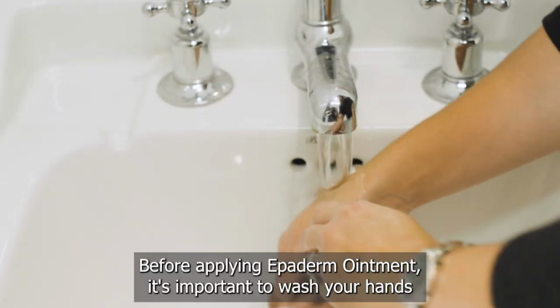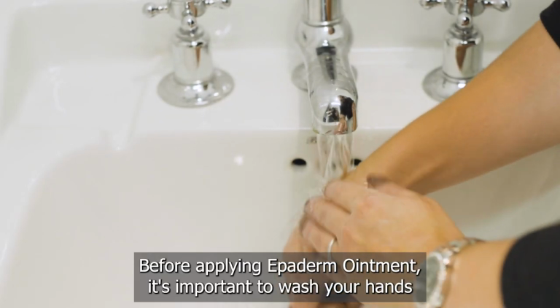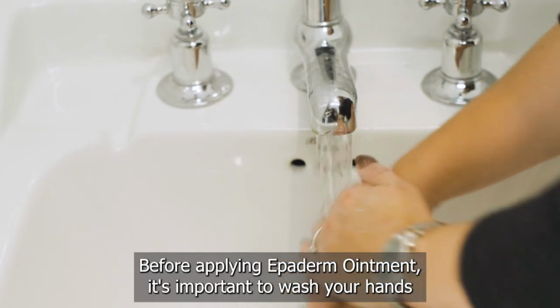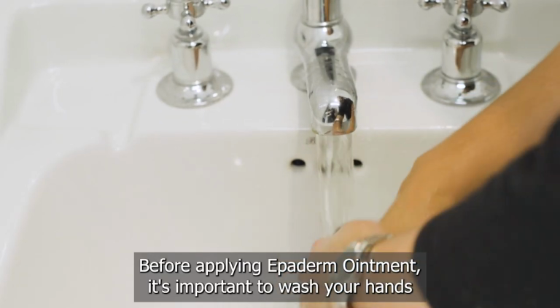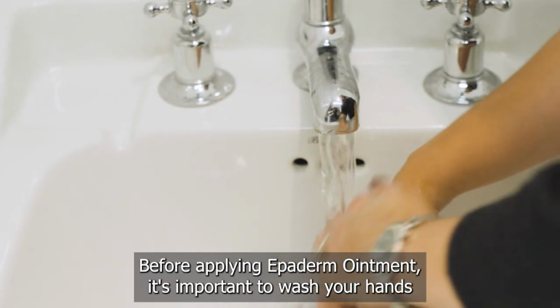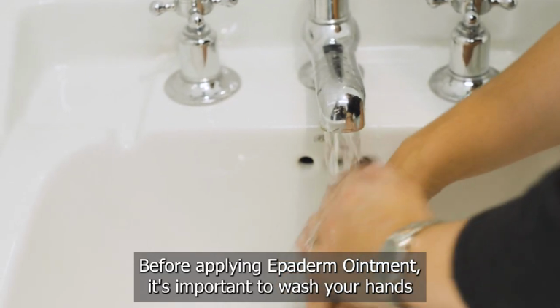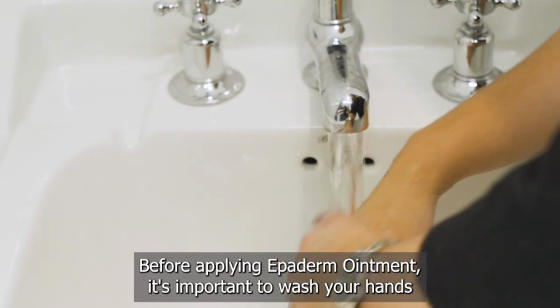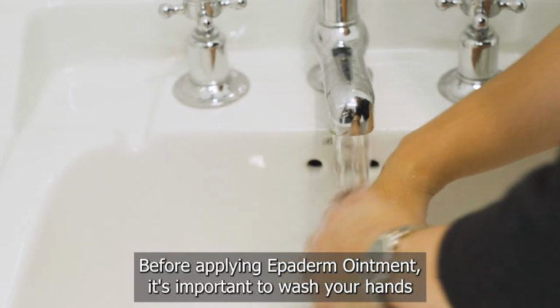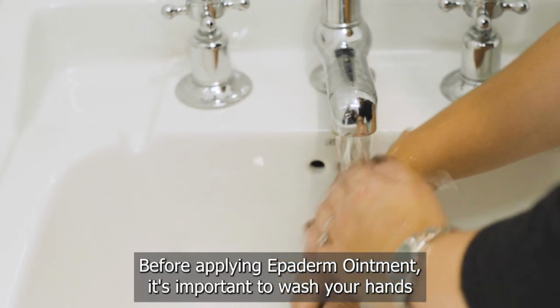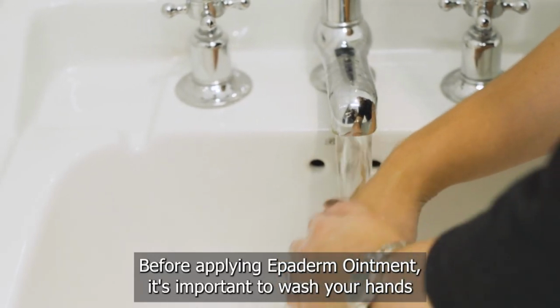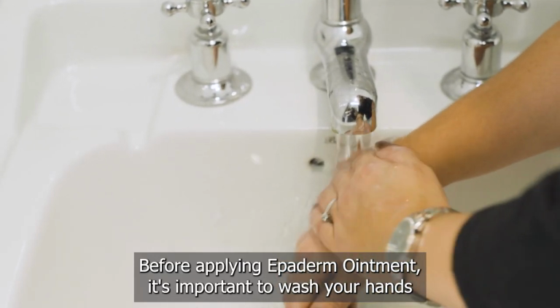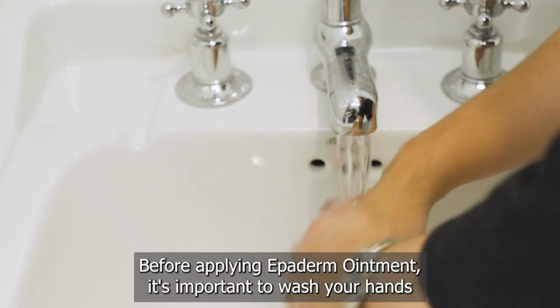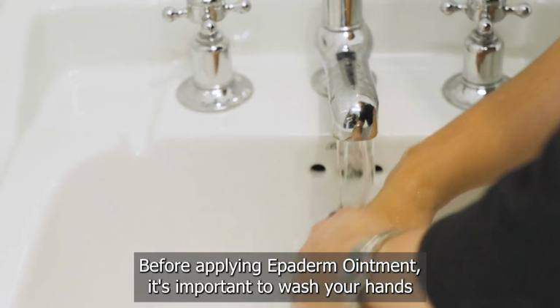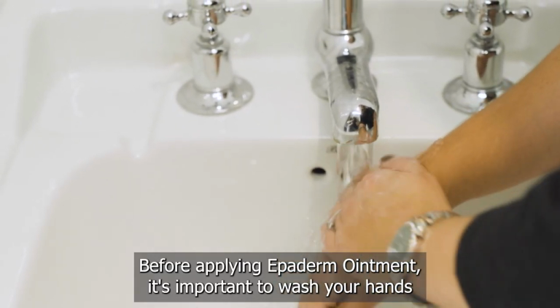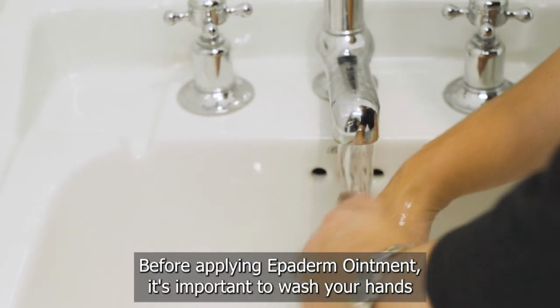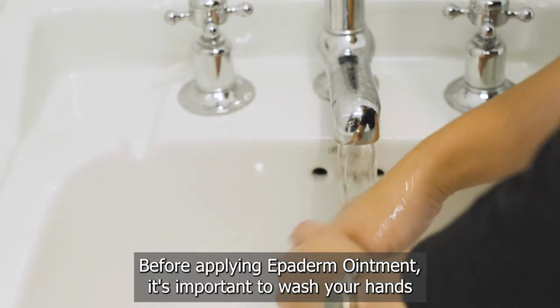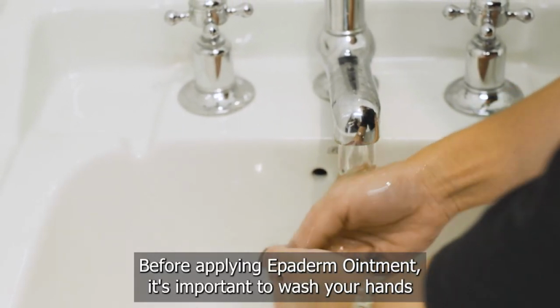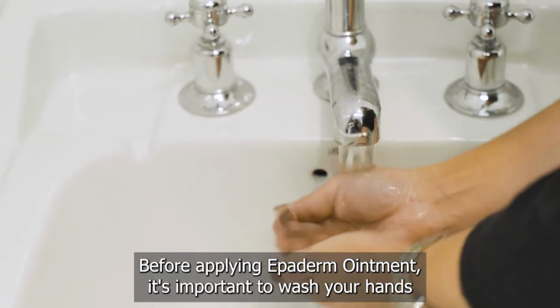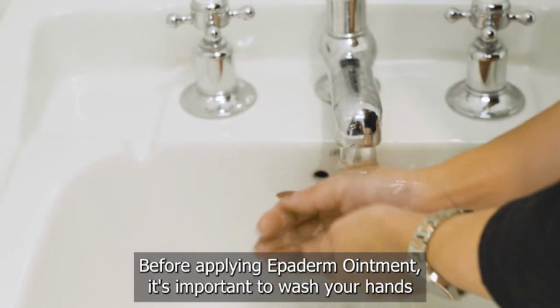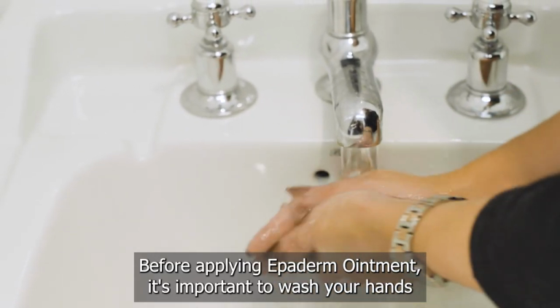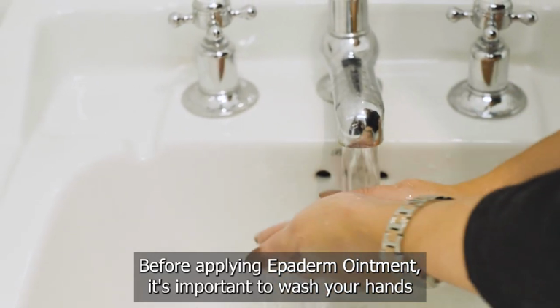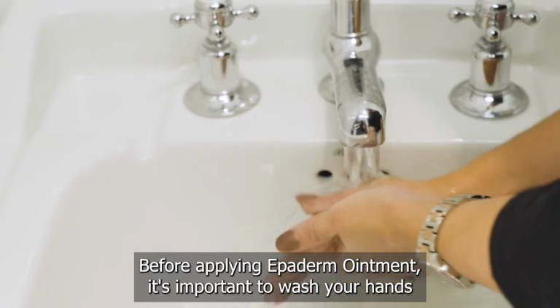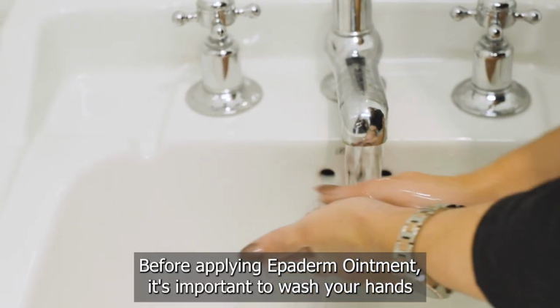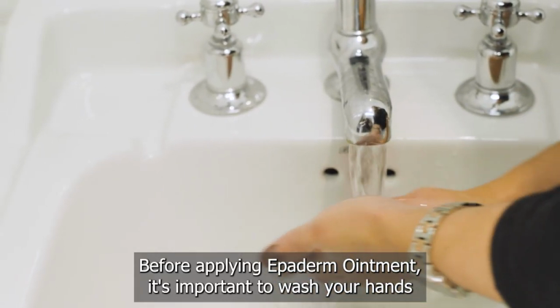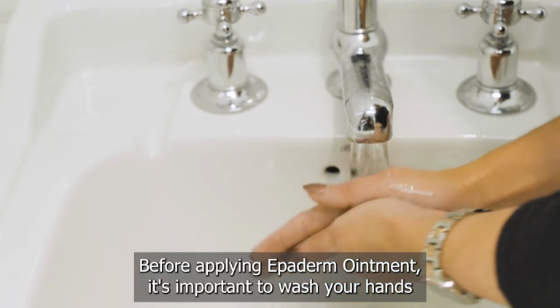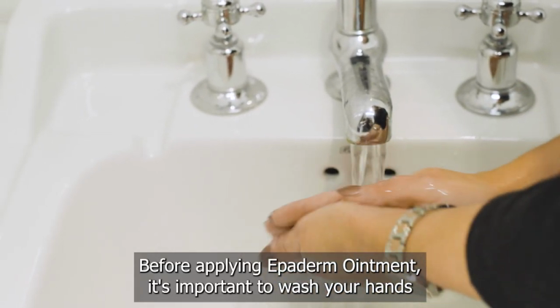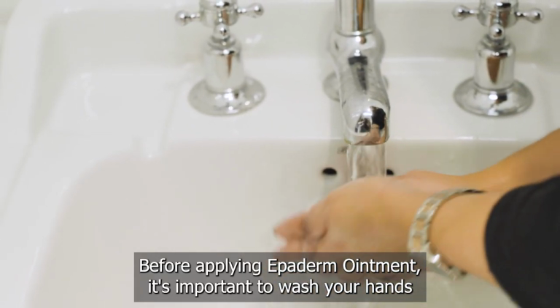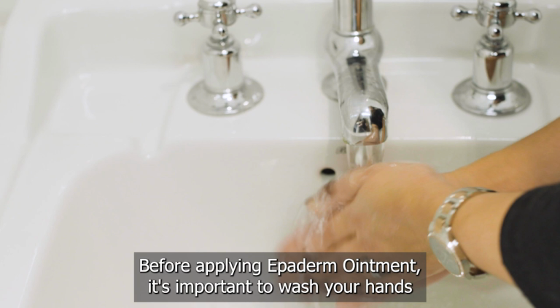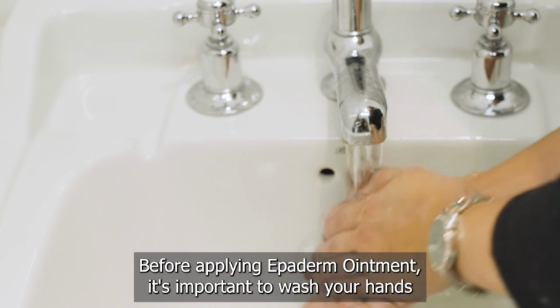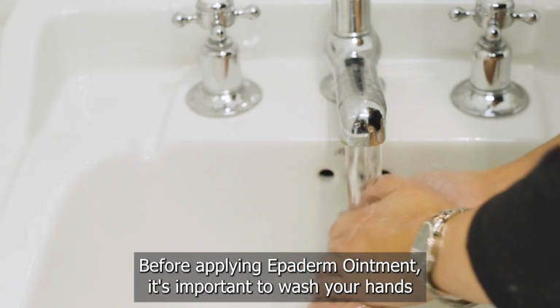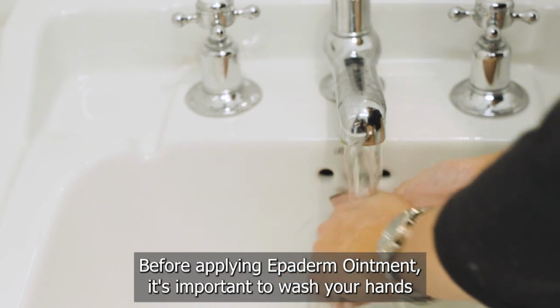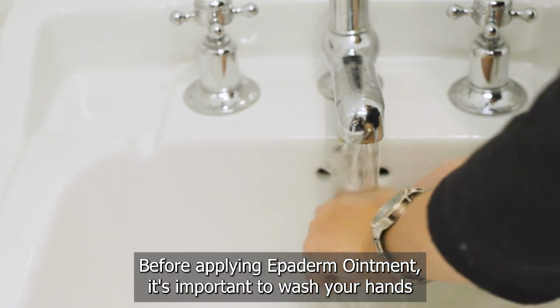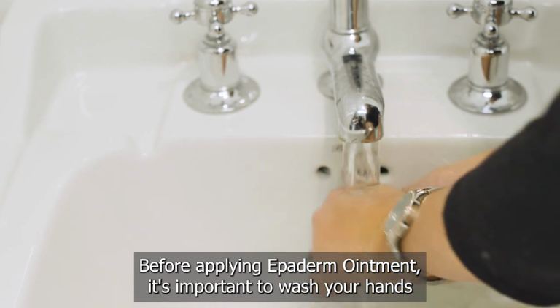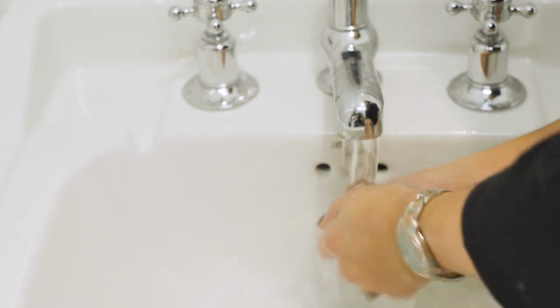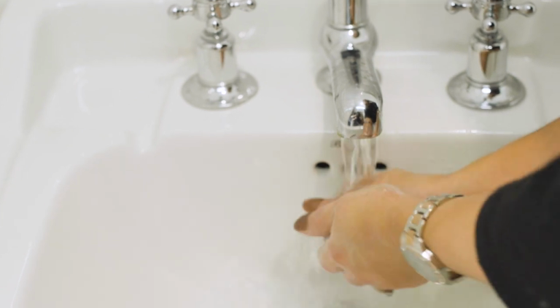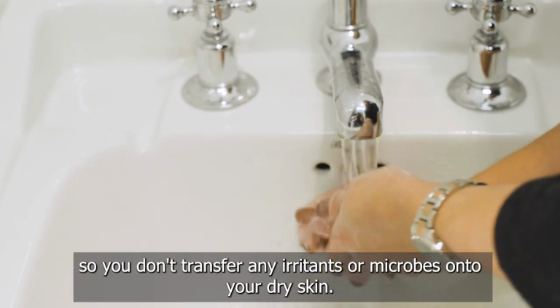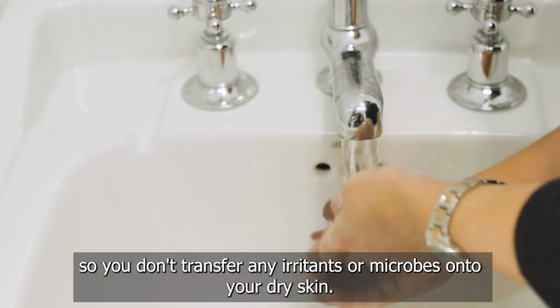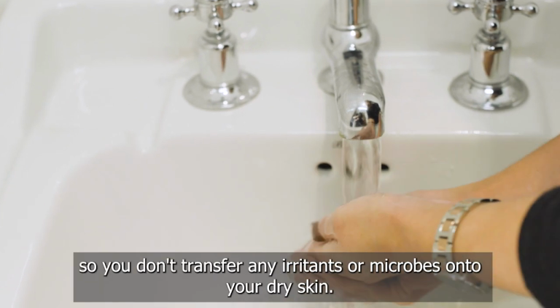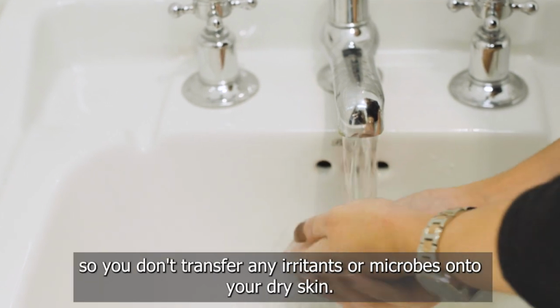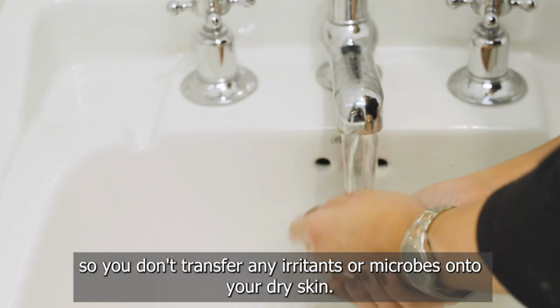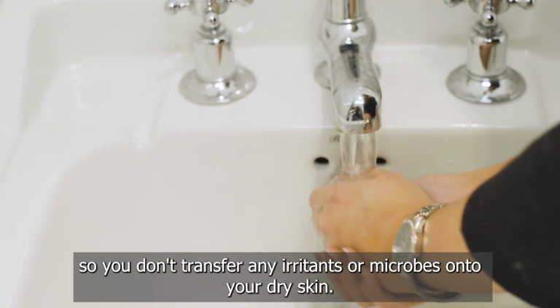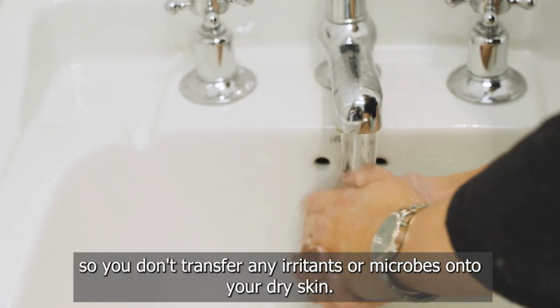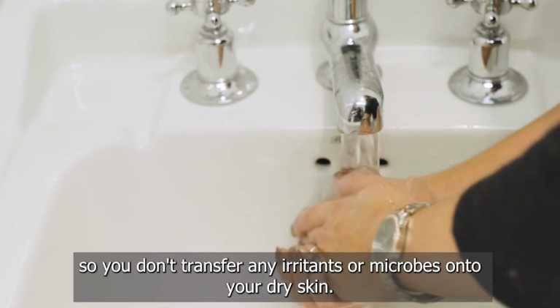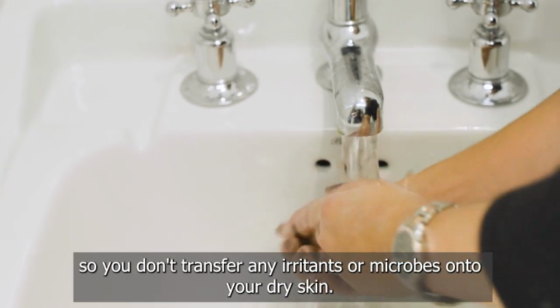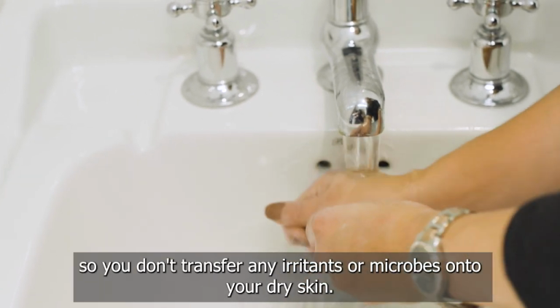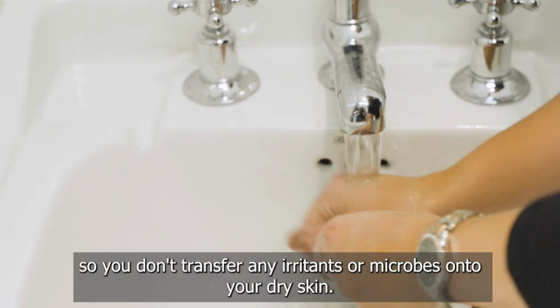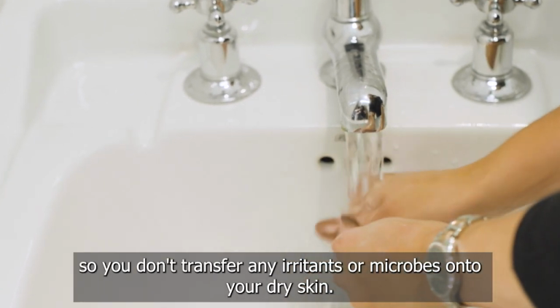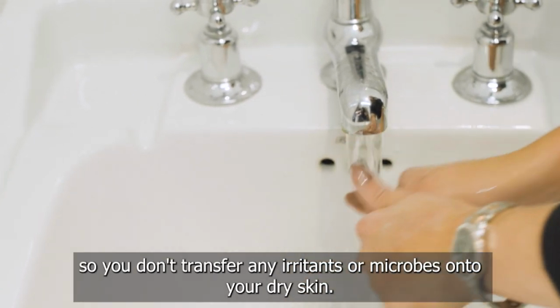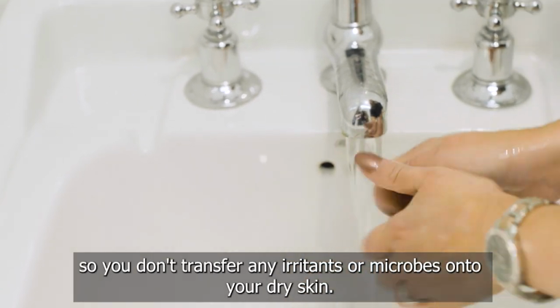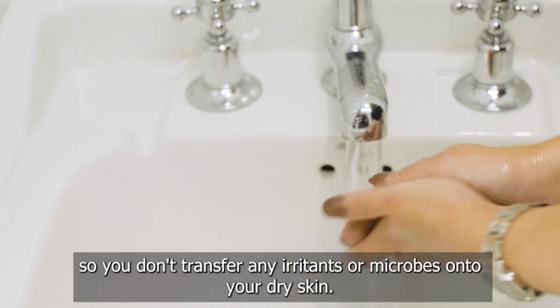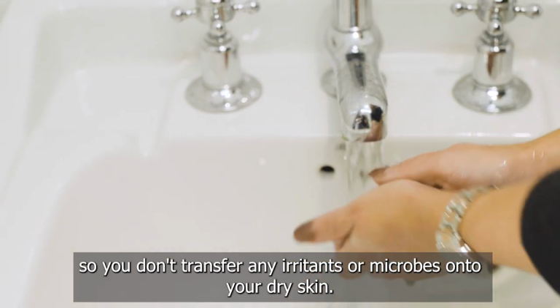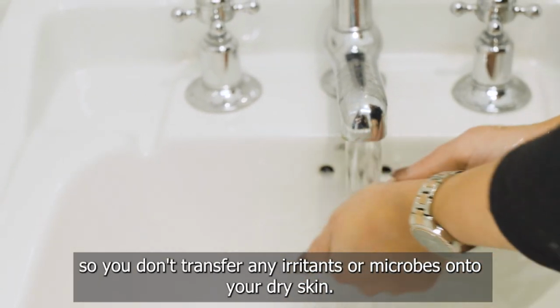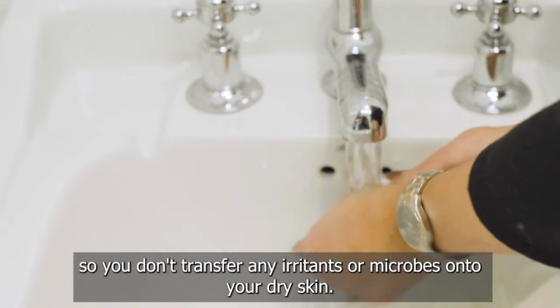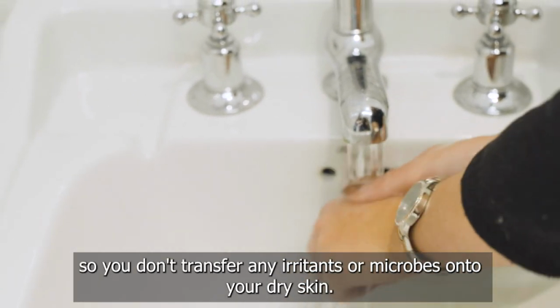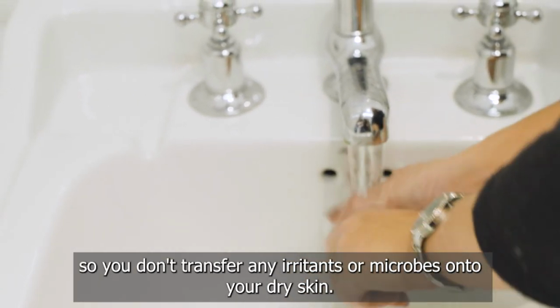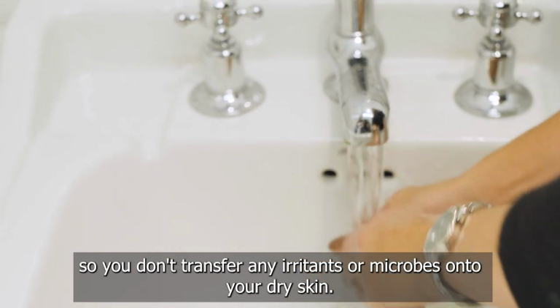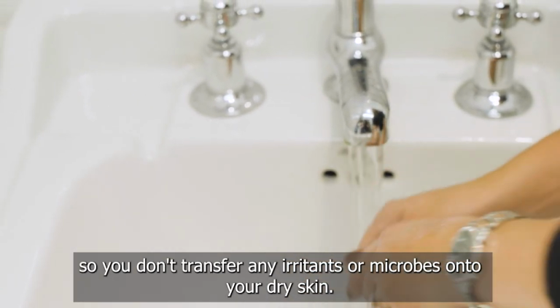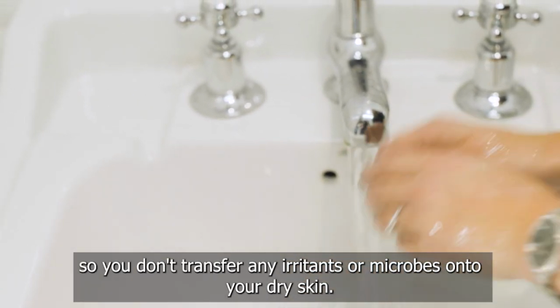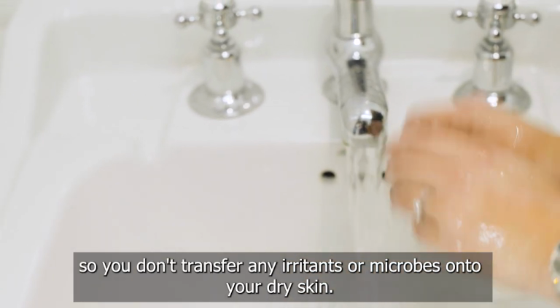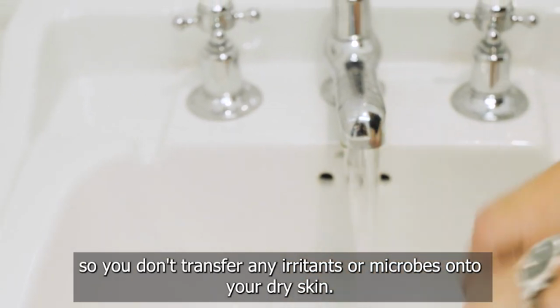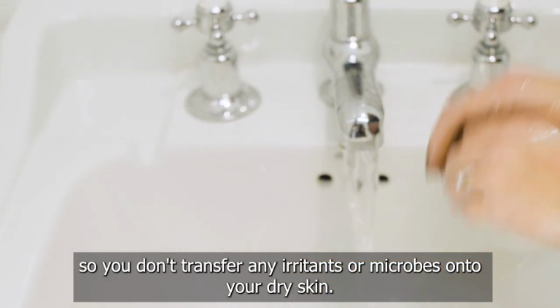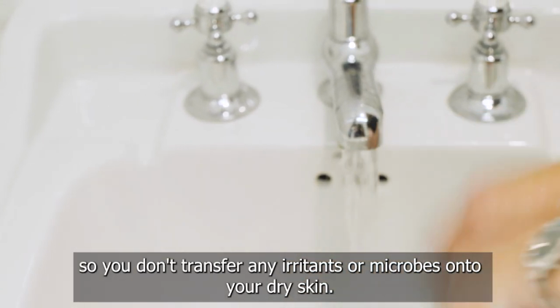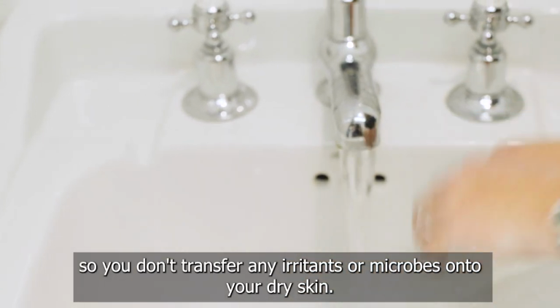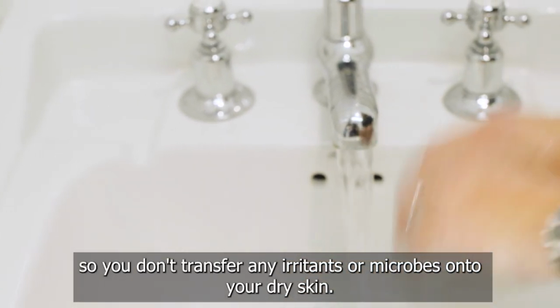Before applying Epiderm ointment, it's important to wash your hands, so you don't transfer any irritants or microbes onto your dry skin.